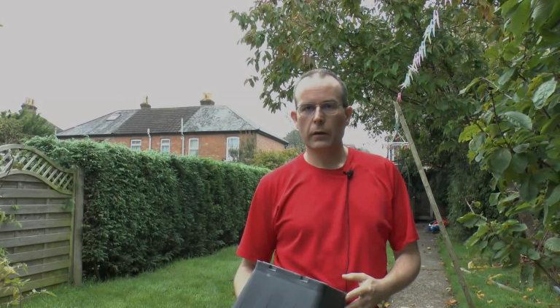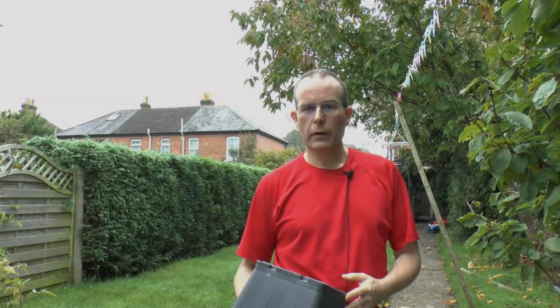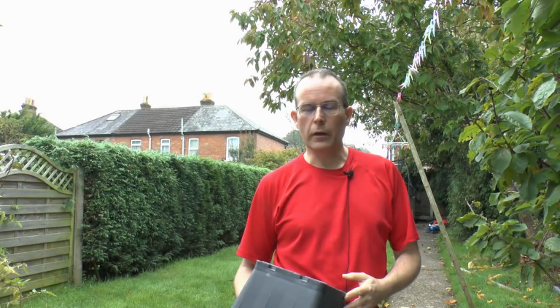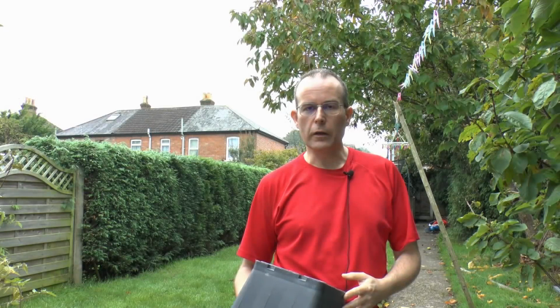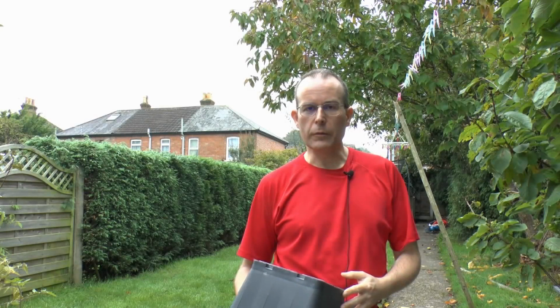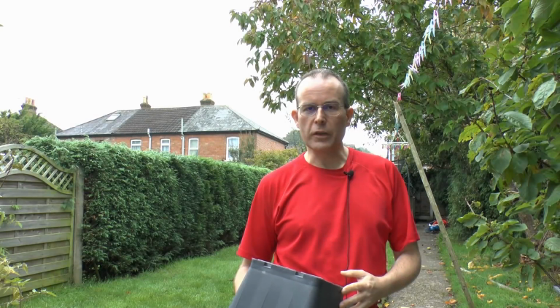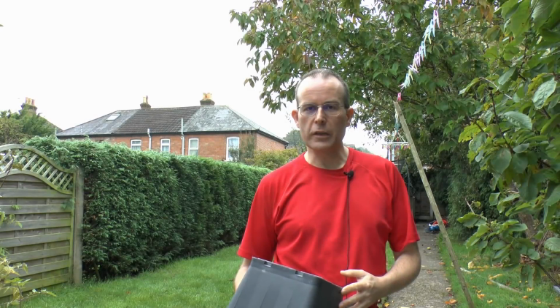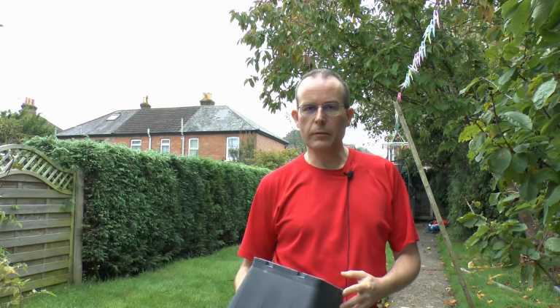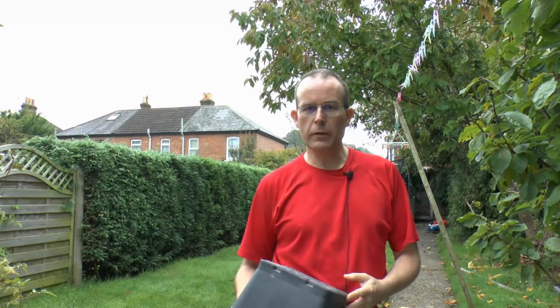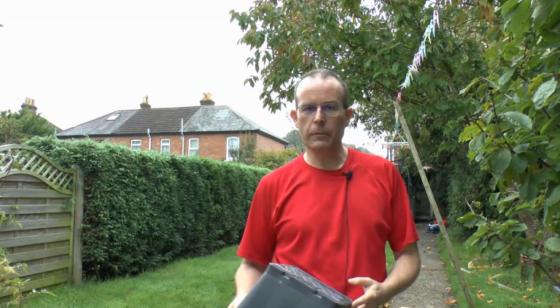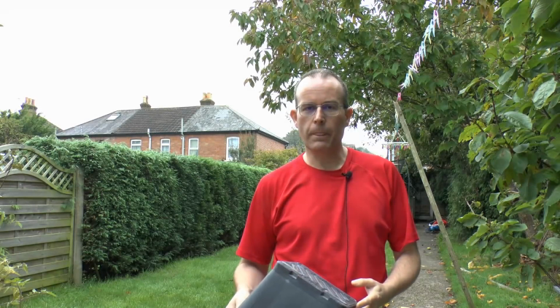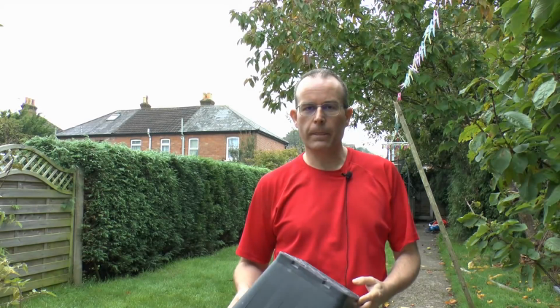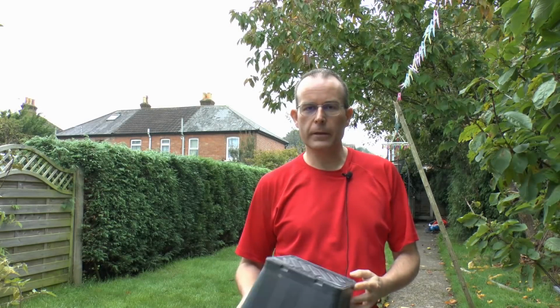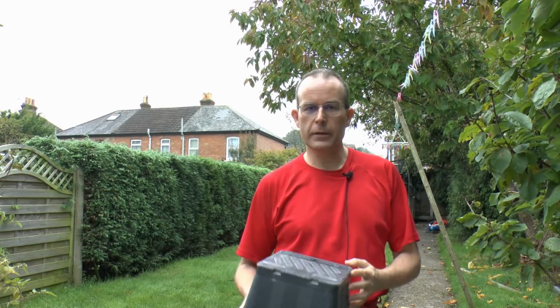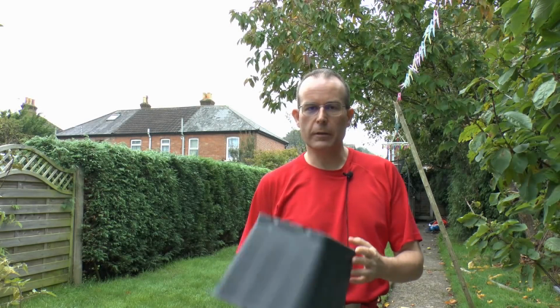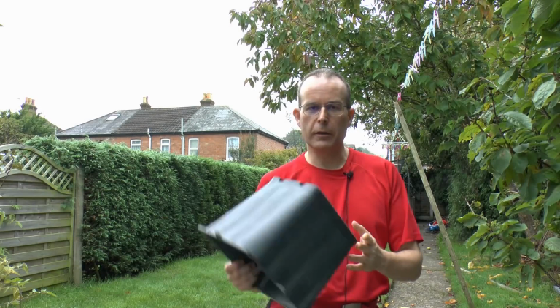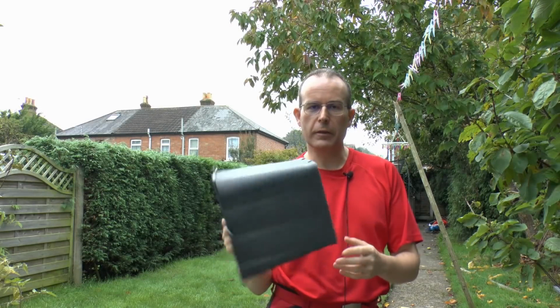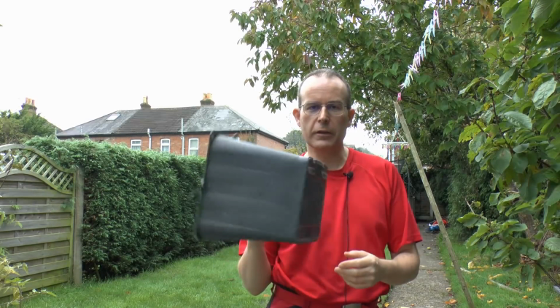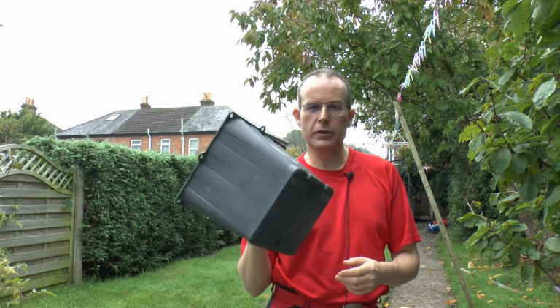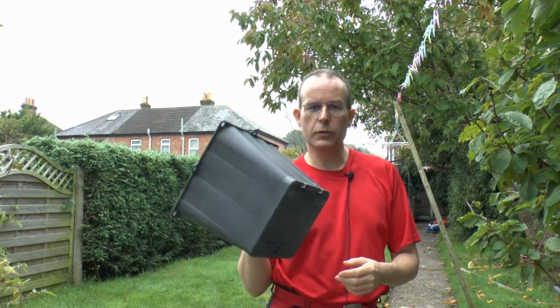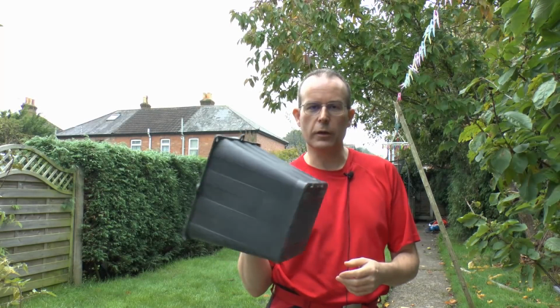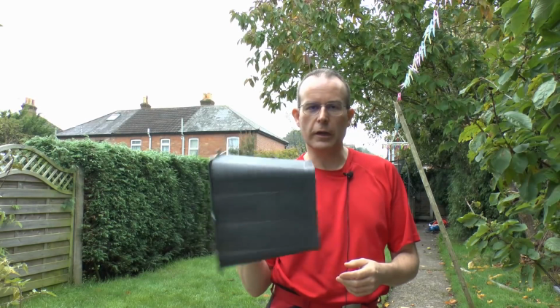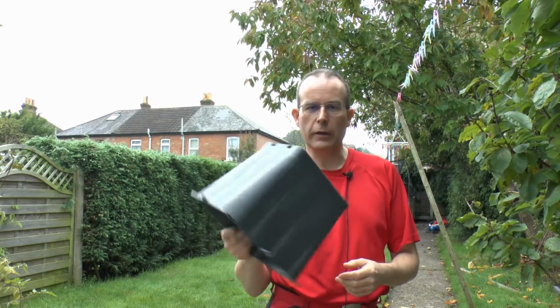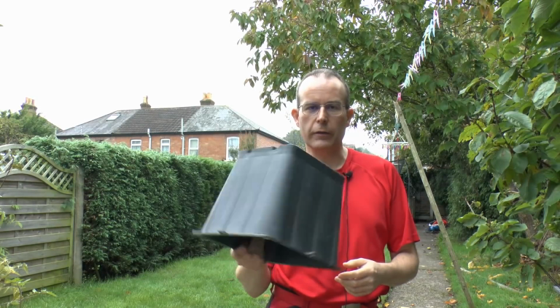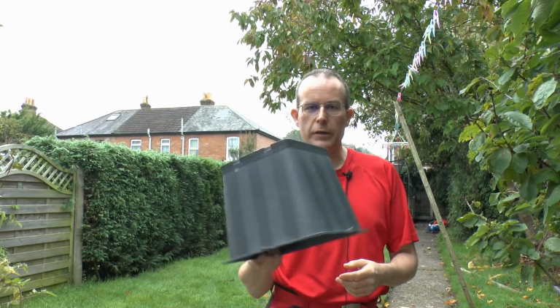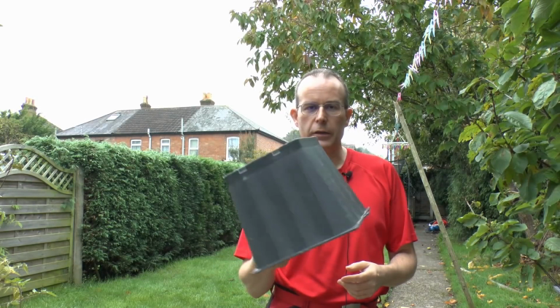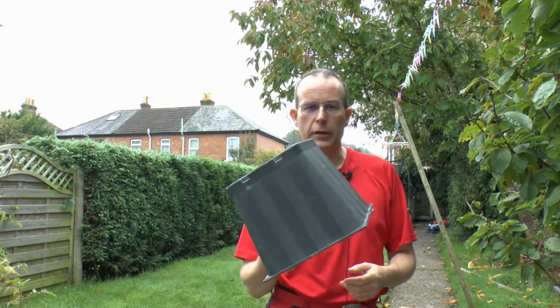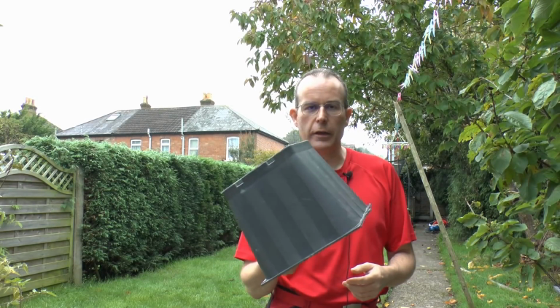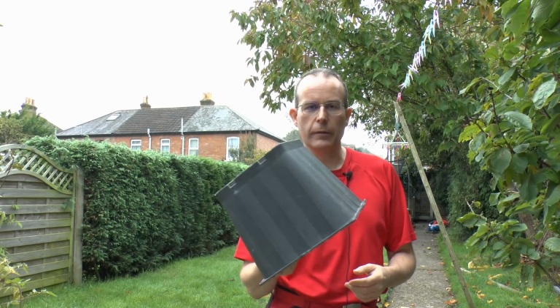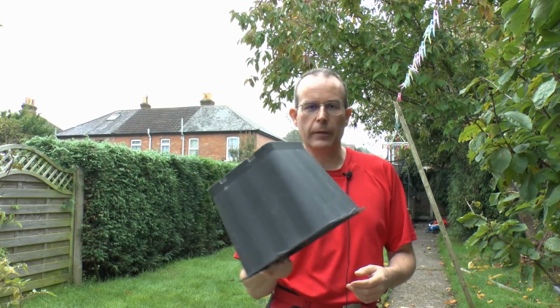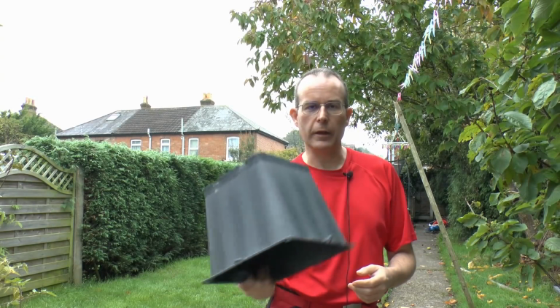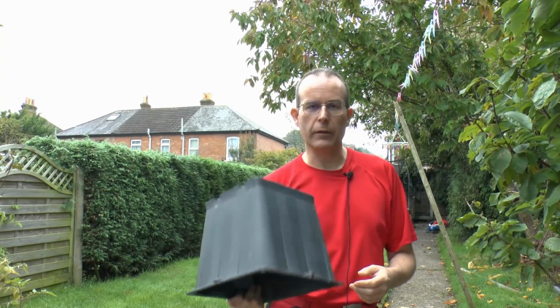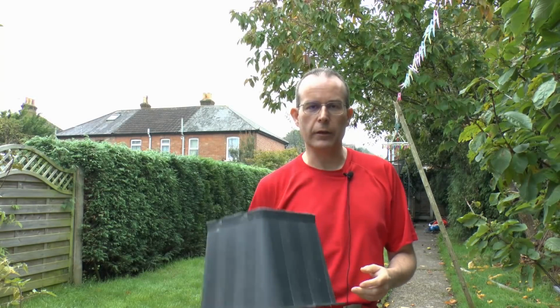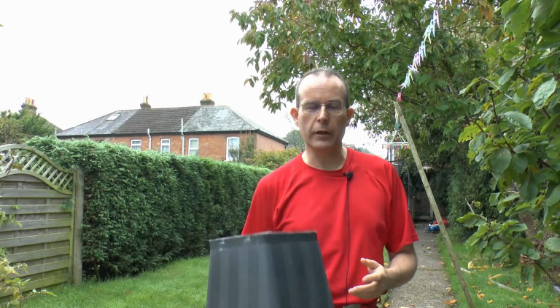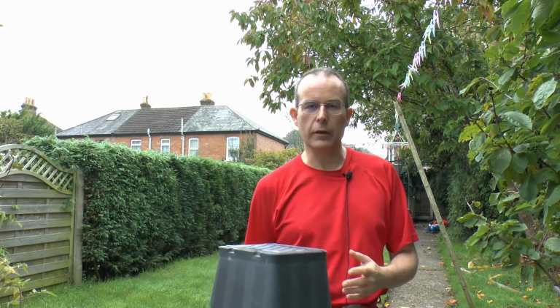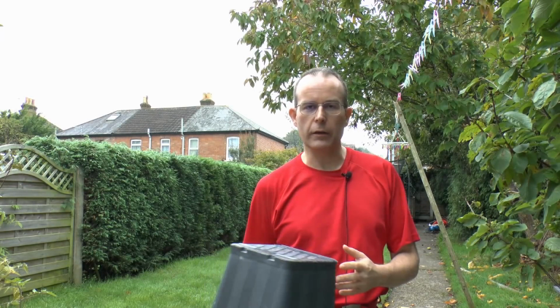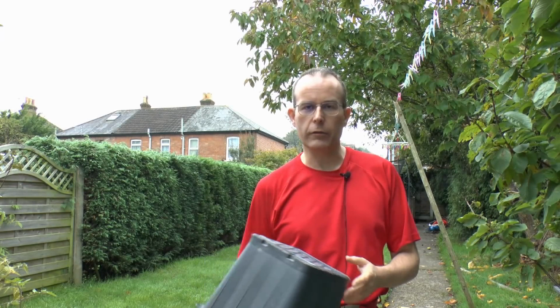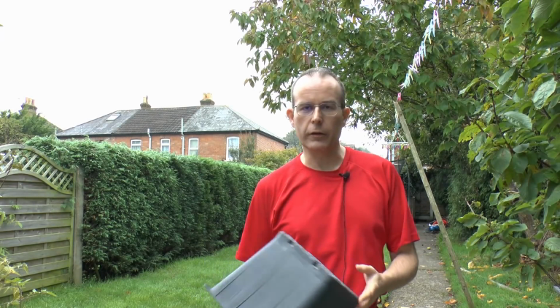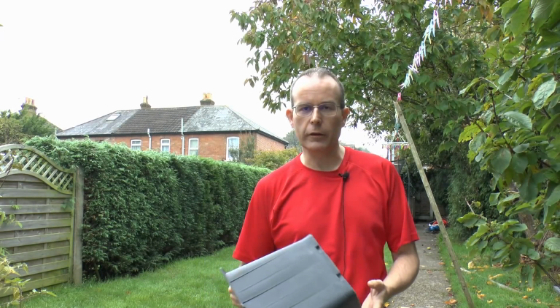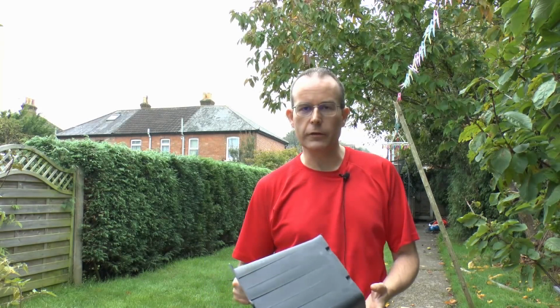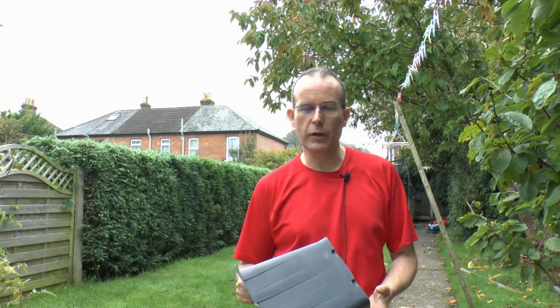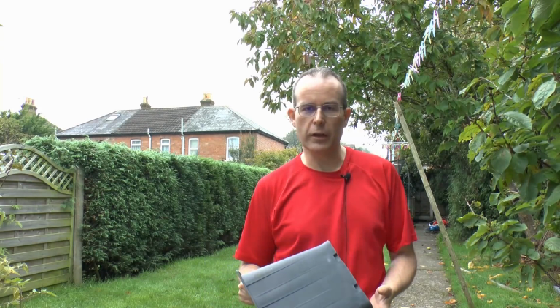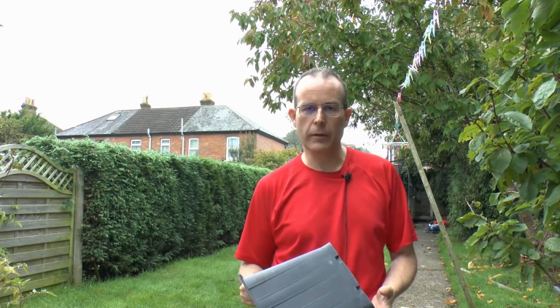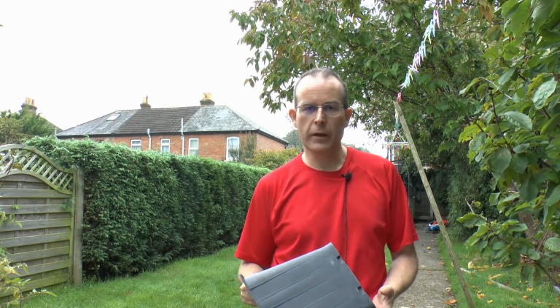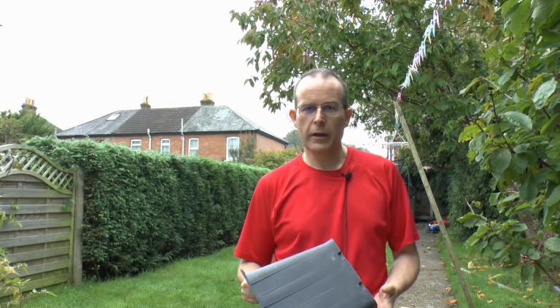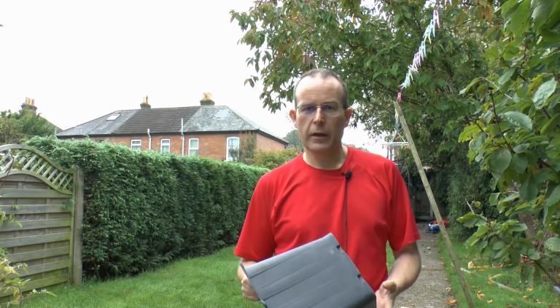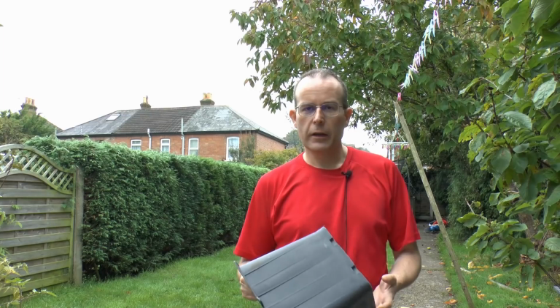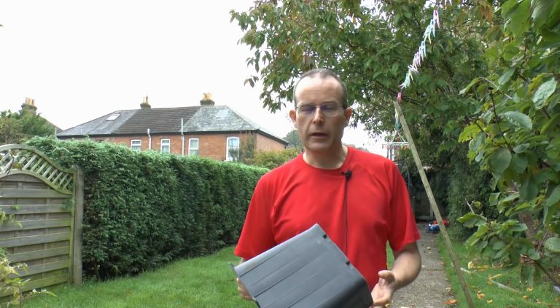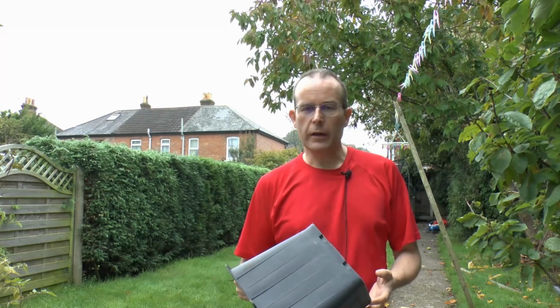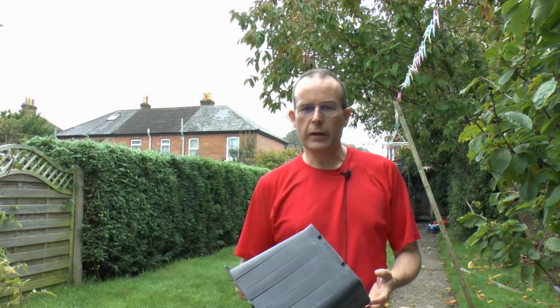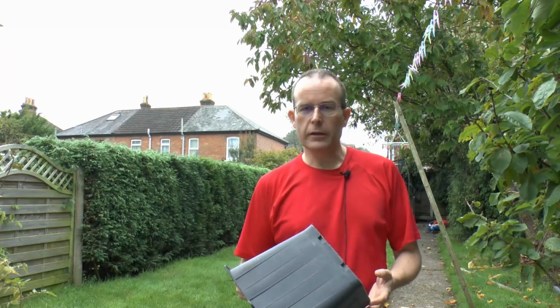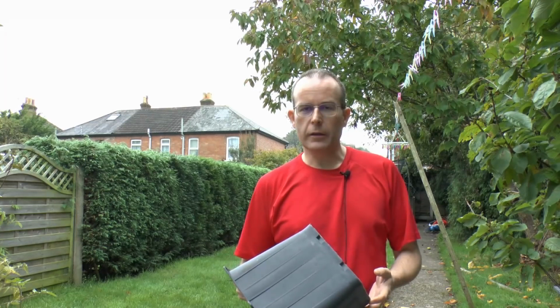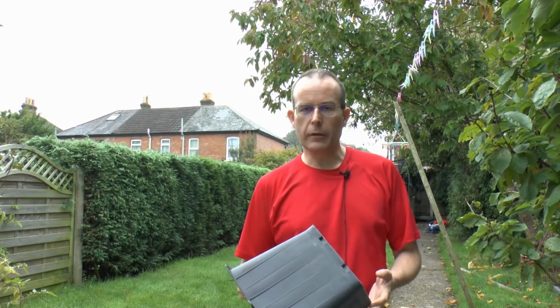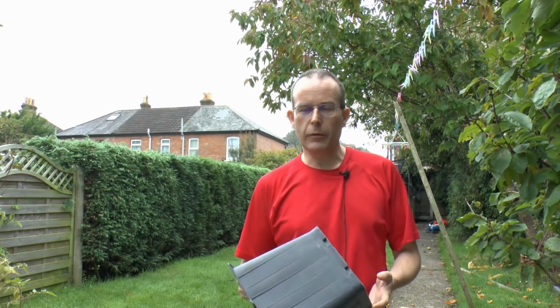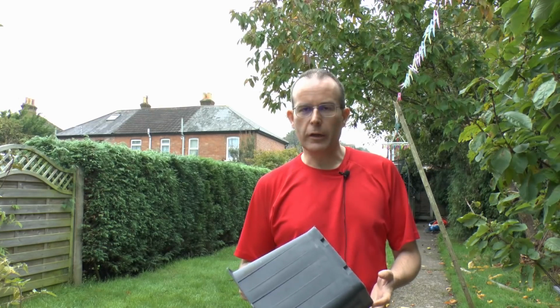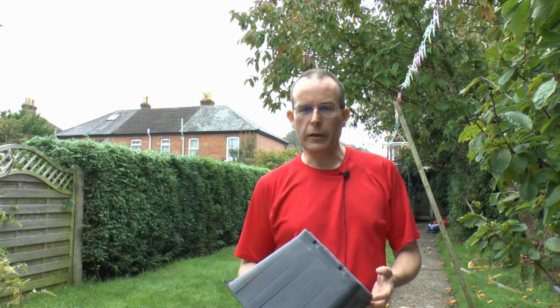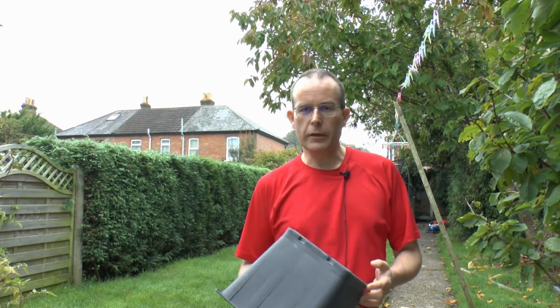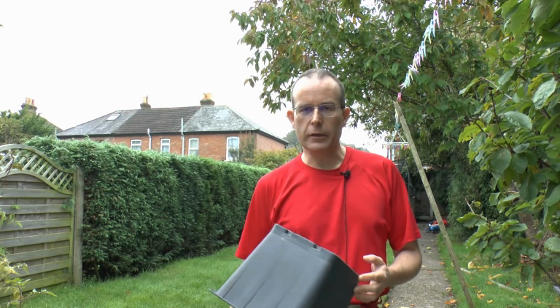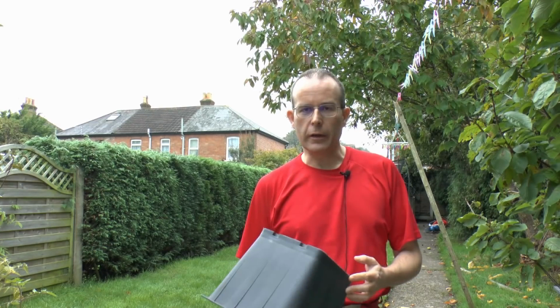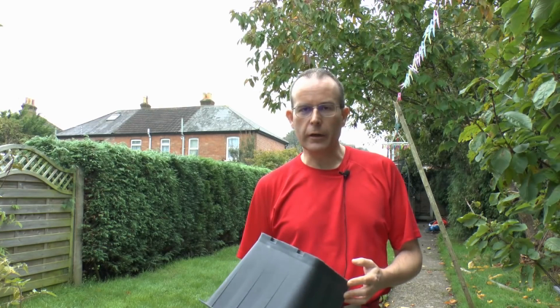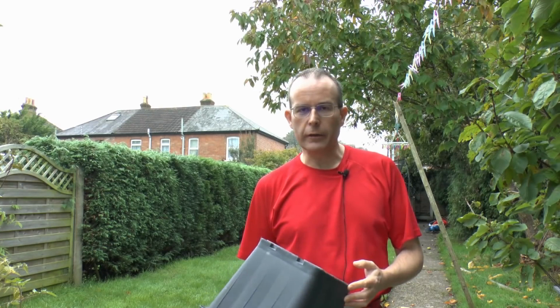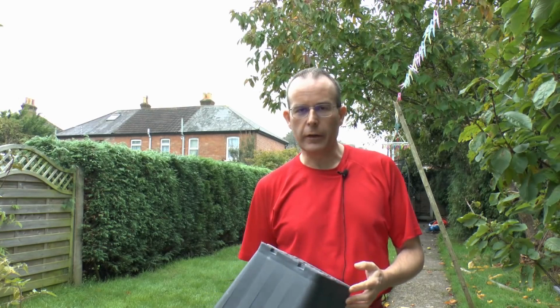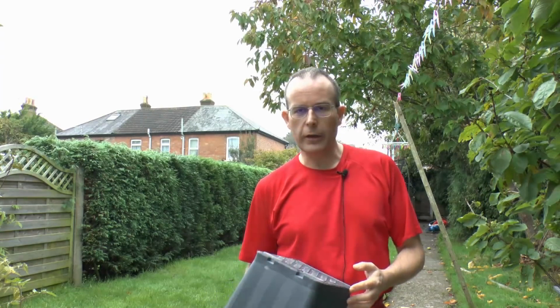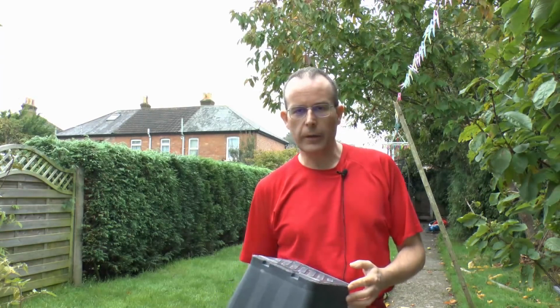Hello, I'm JW. This time I'm going to be installing this thing and the earth rod that goes with it, and we're going to be putting it in this garden here.